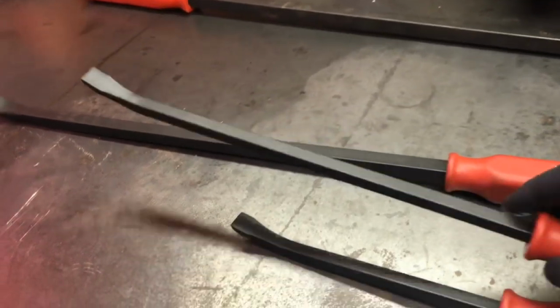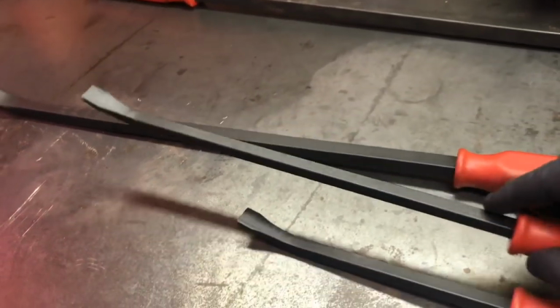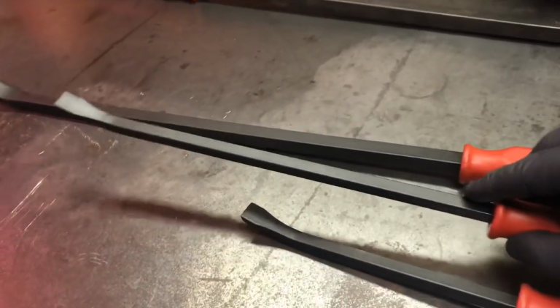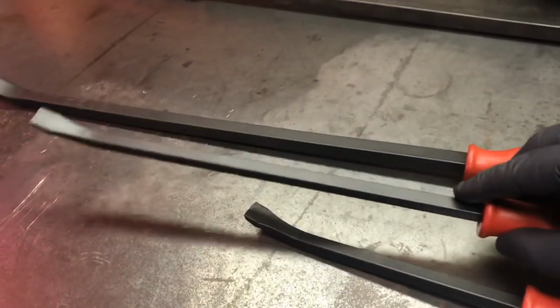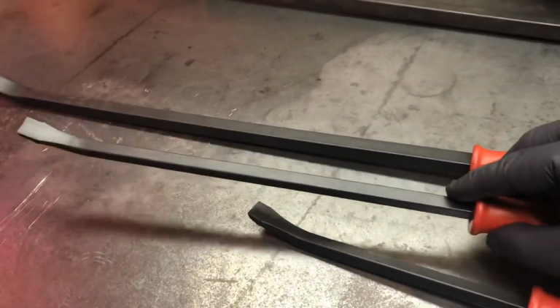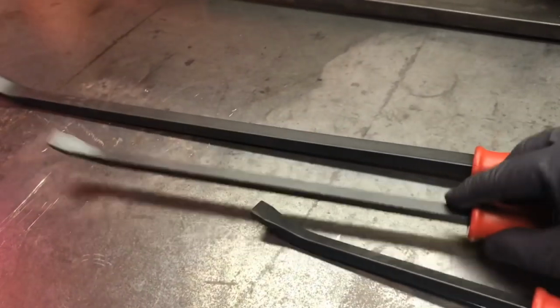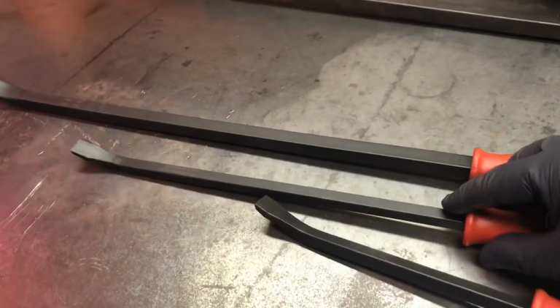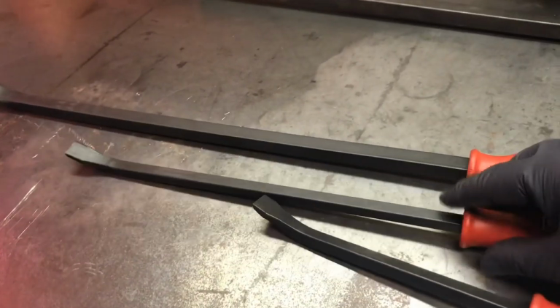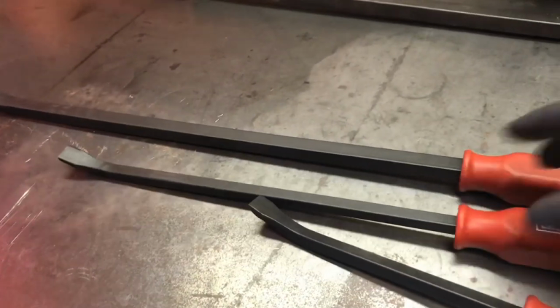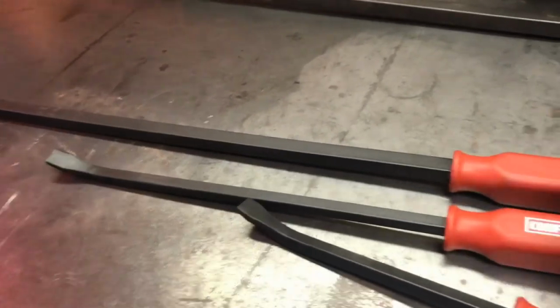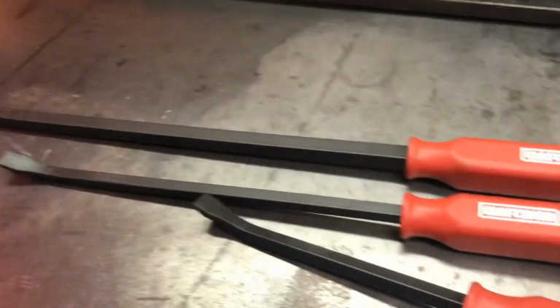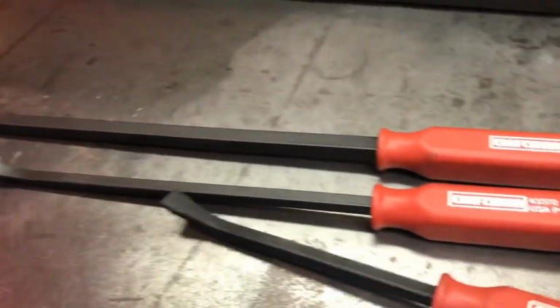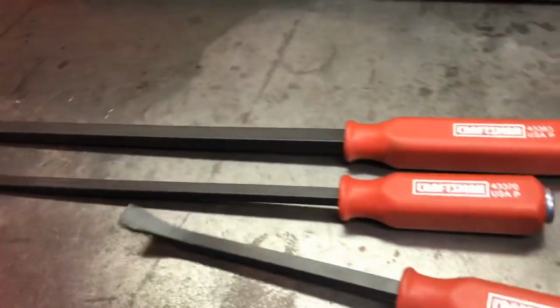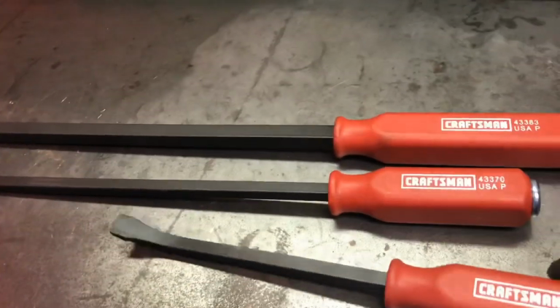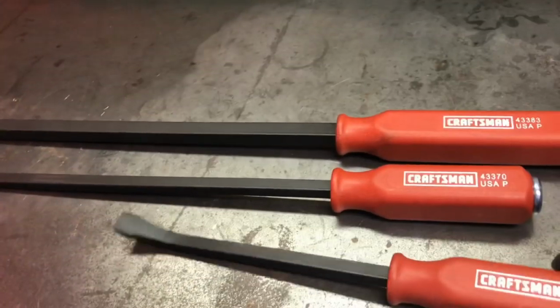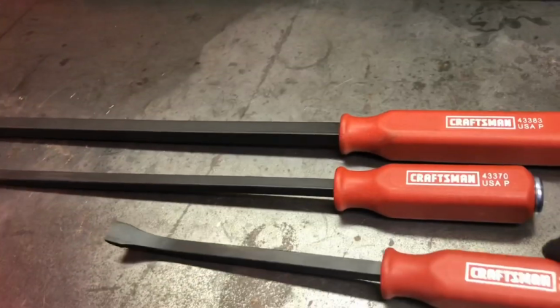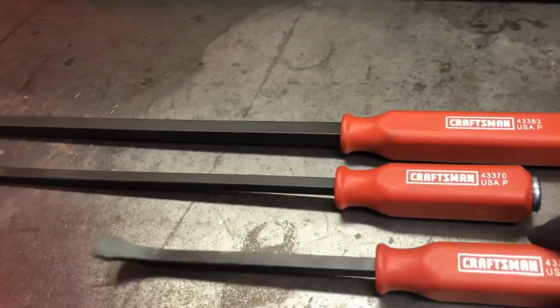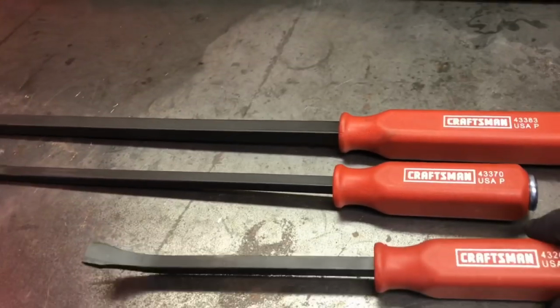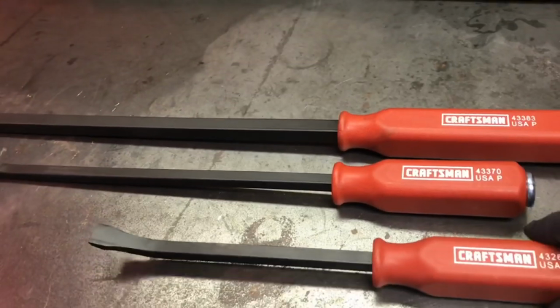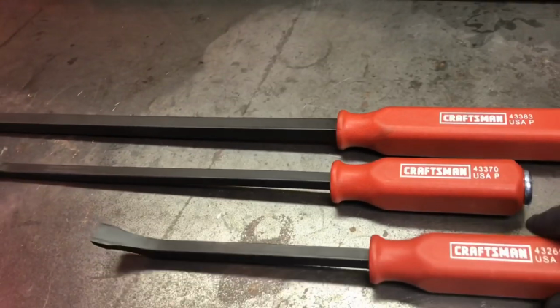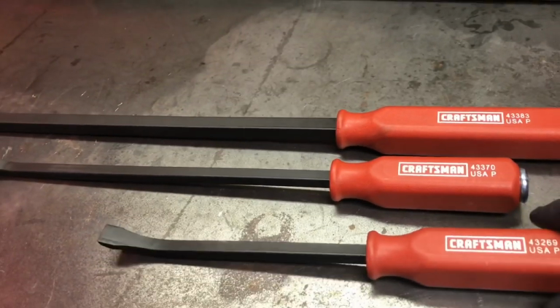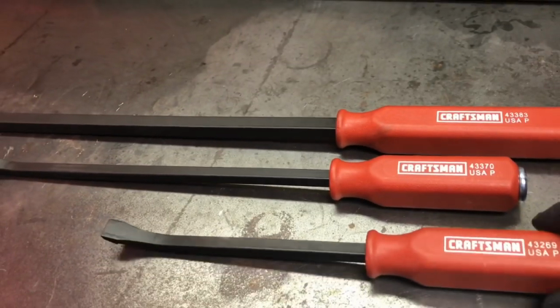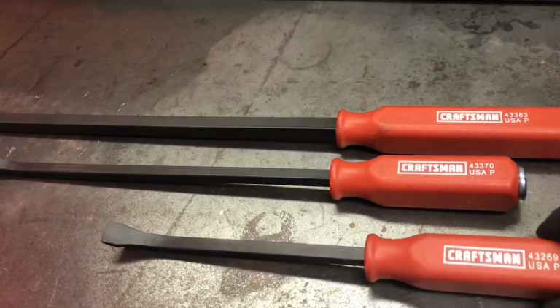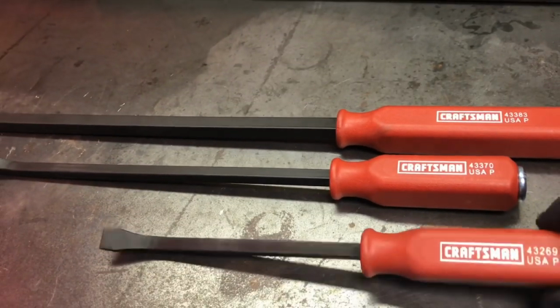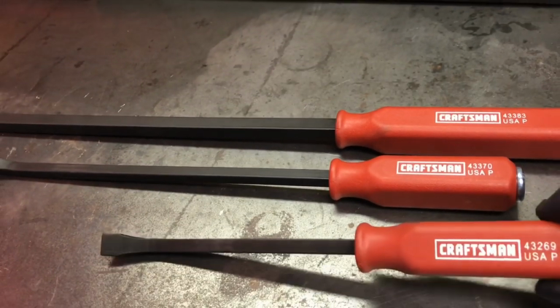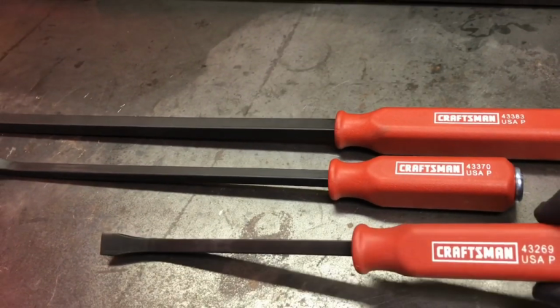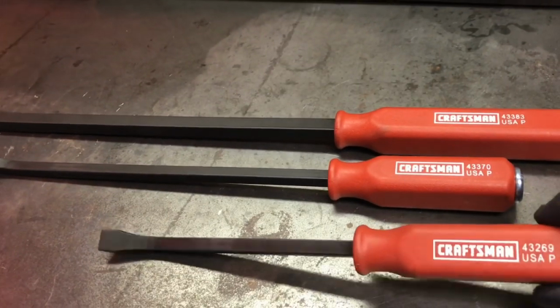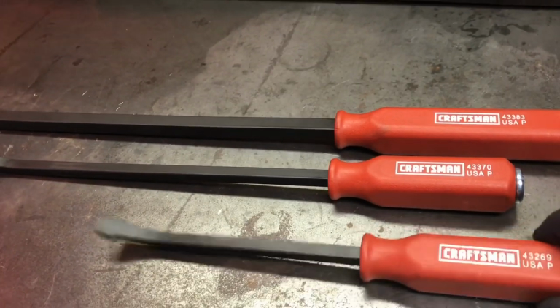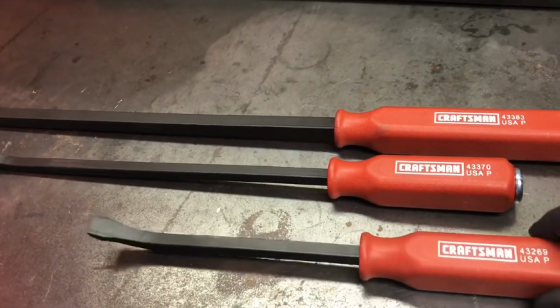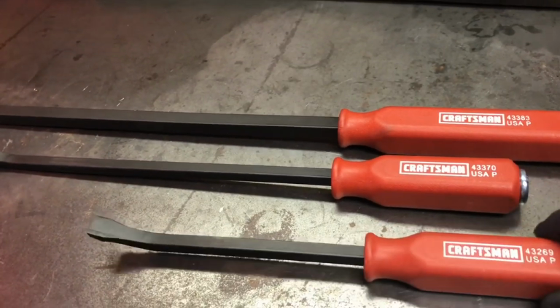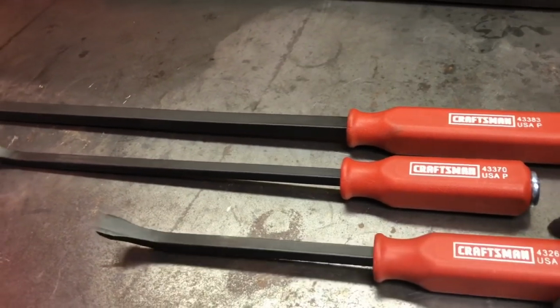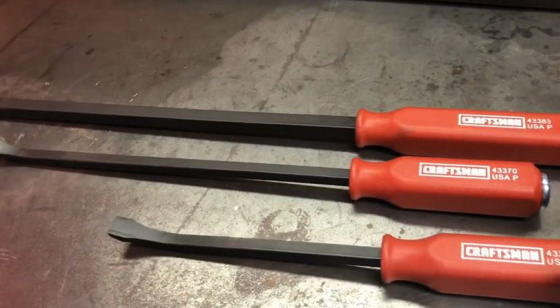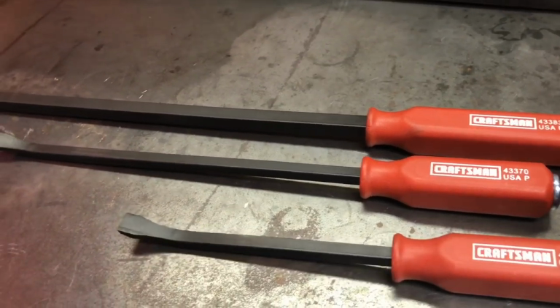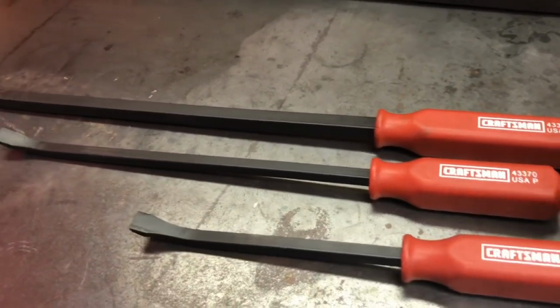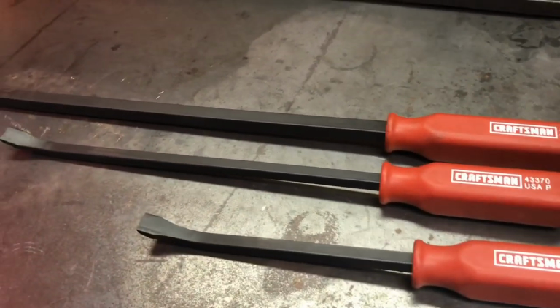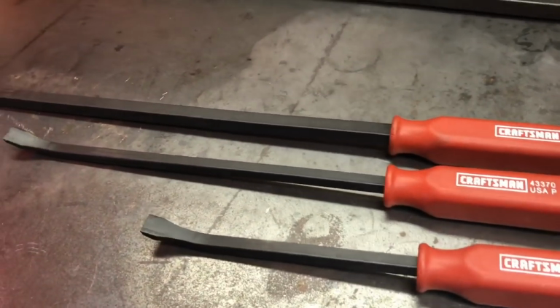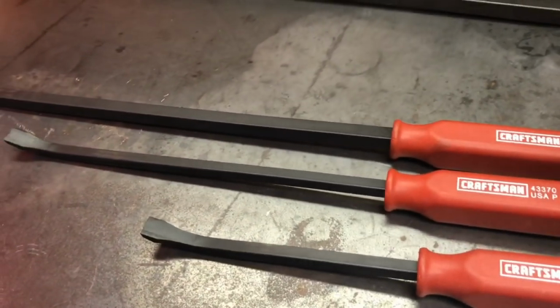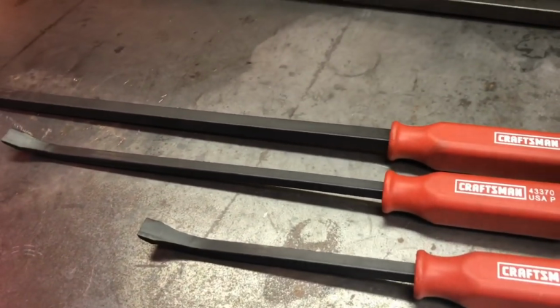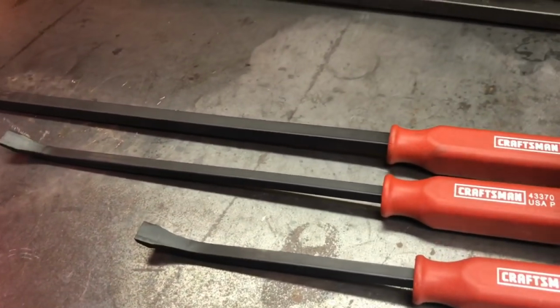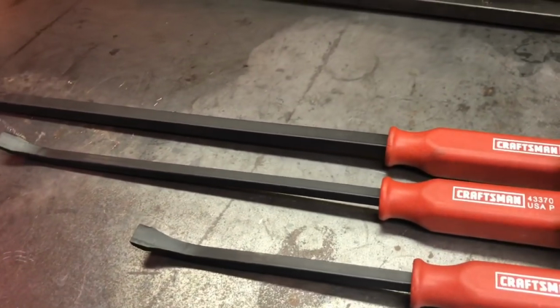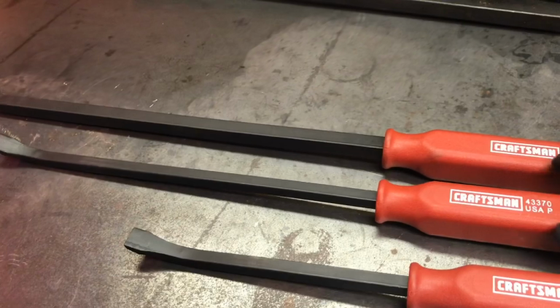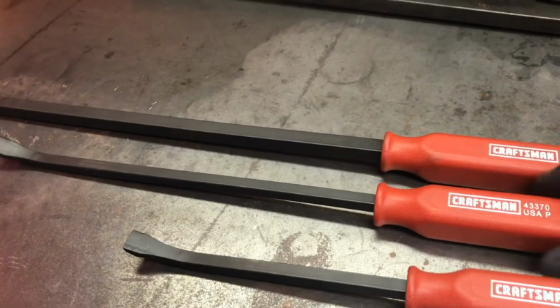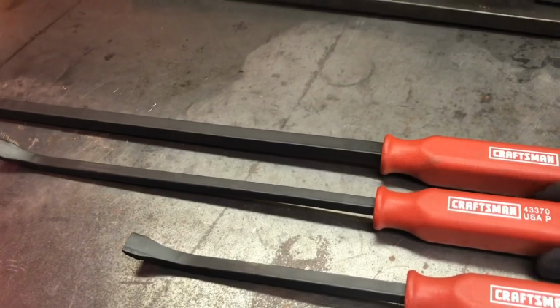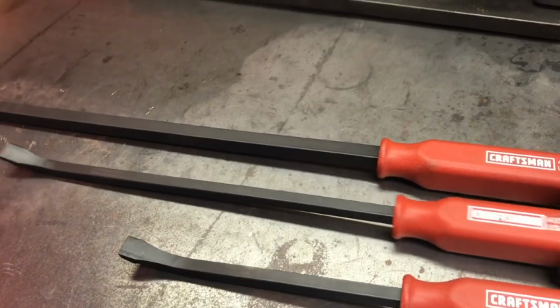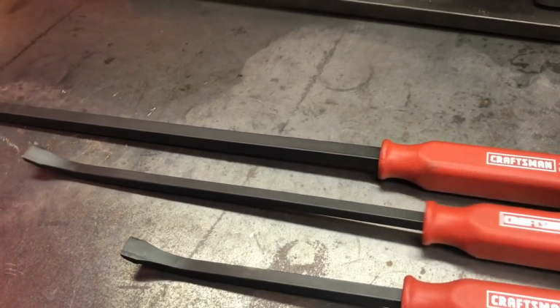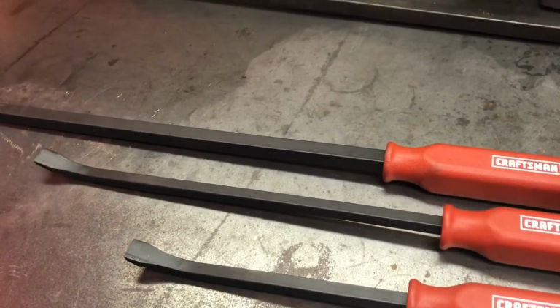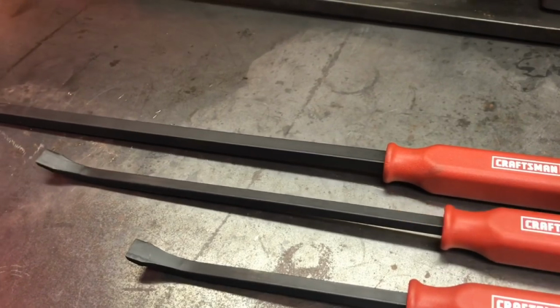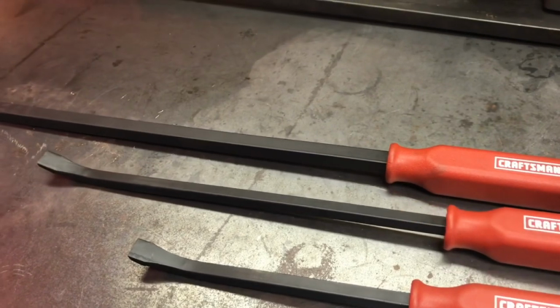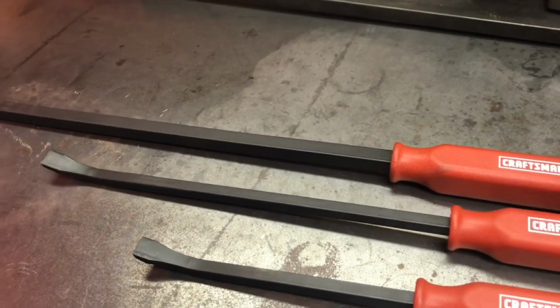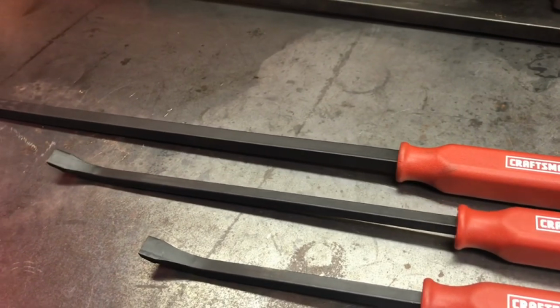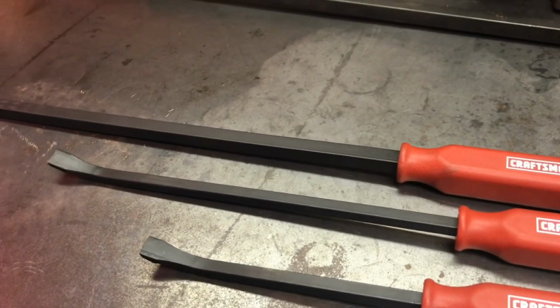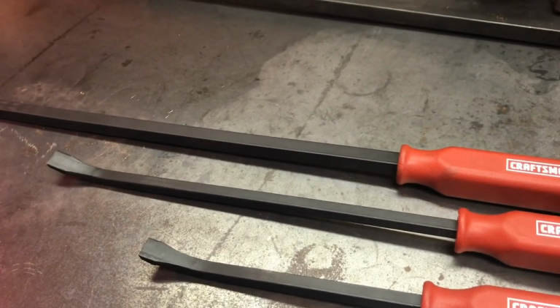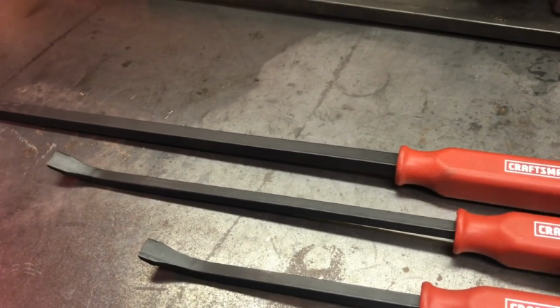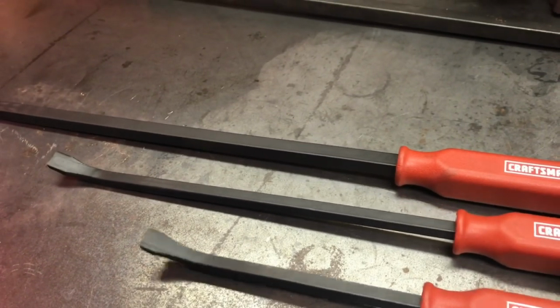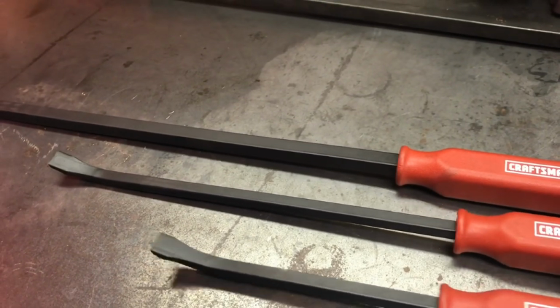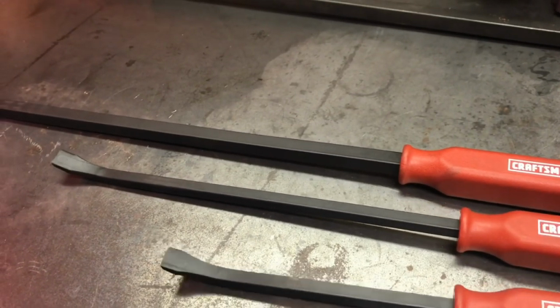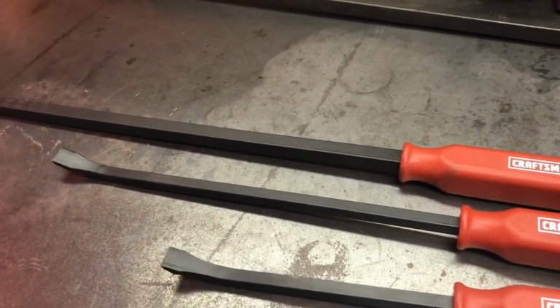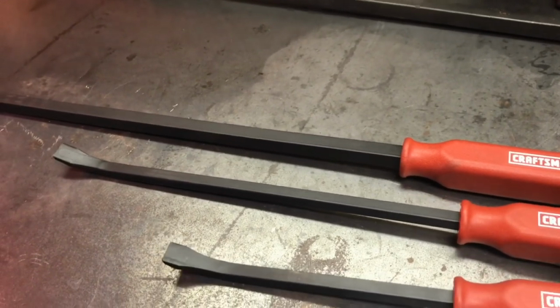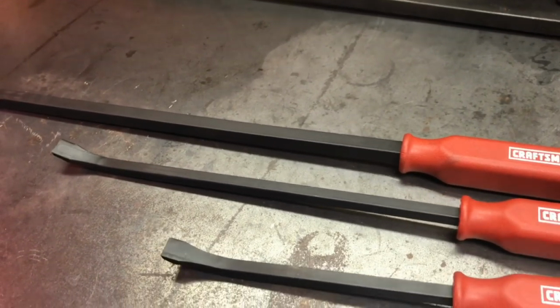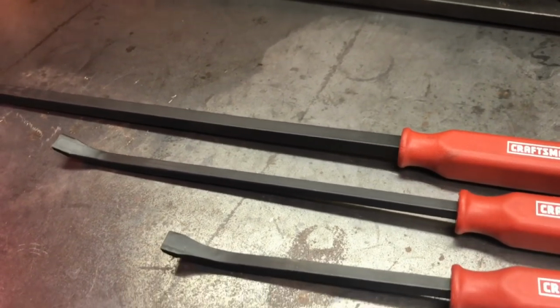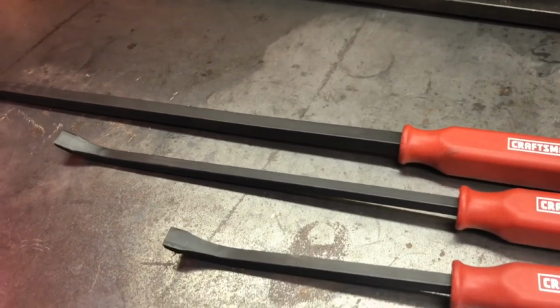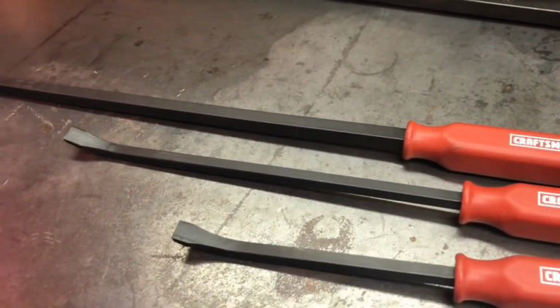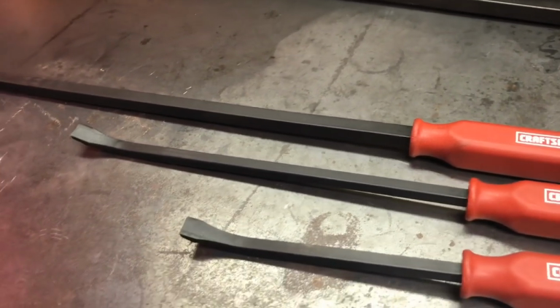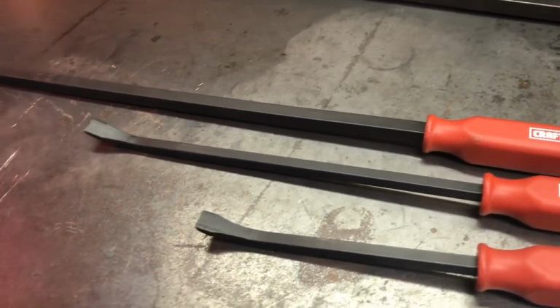Yeah, I'm pretty excited about these. For 25 bucks you can't go wrong. Alright guys, that's pretty much it — check out my other videos, like and subscribe.